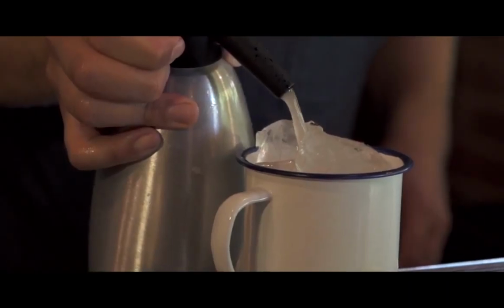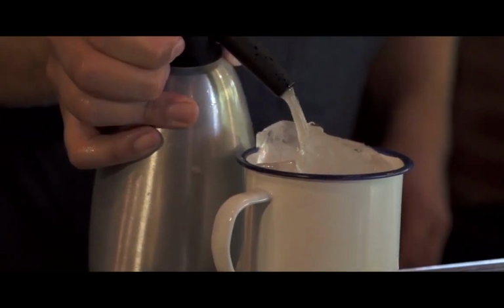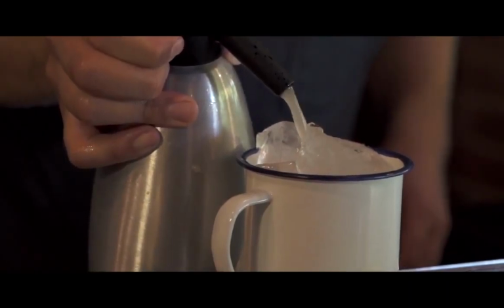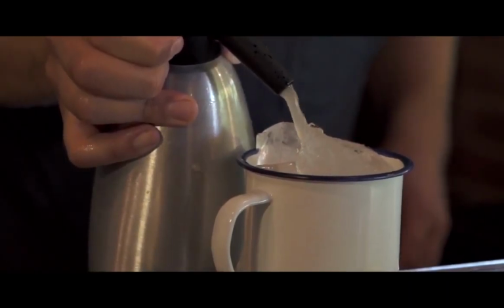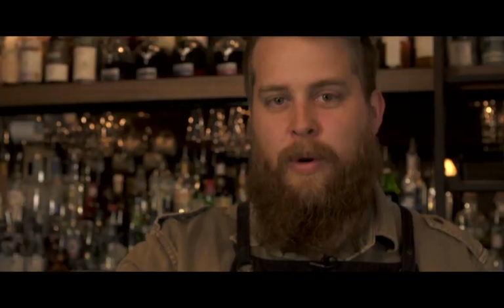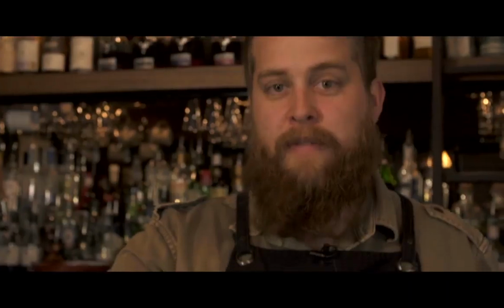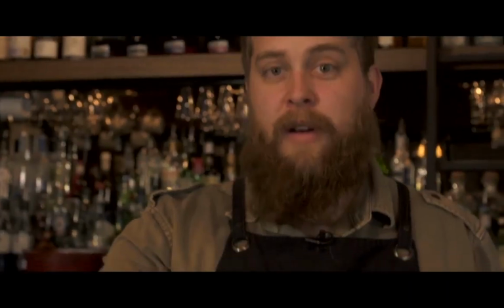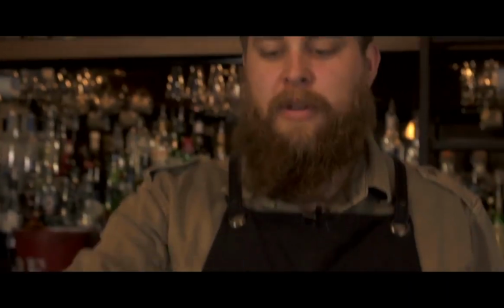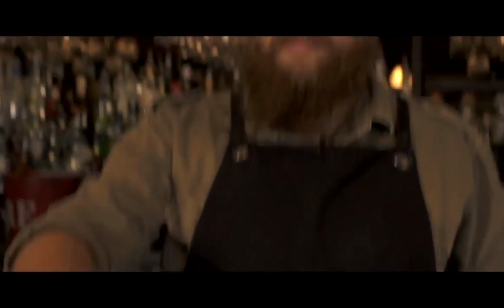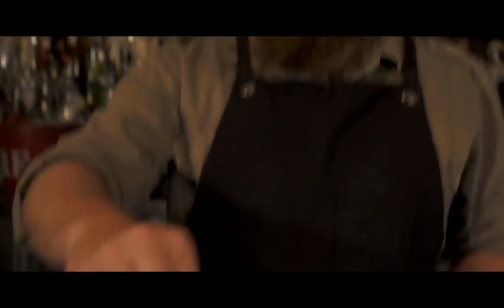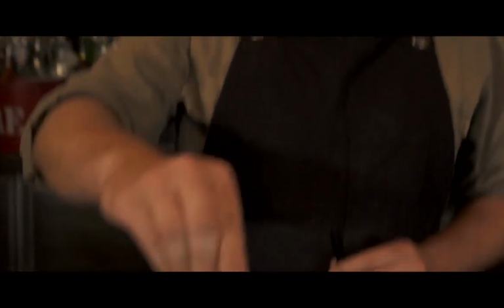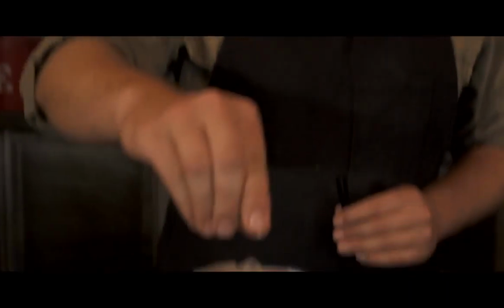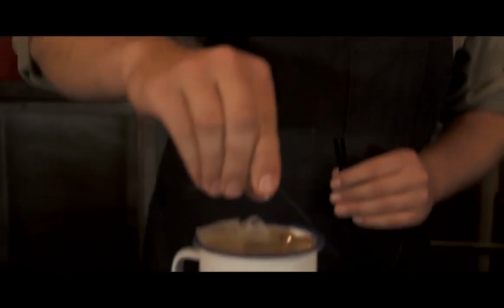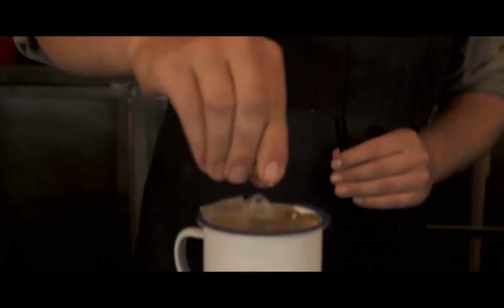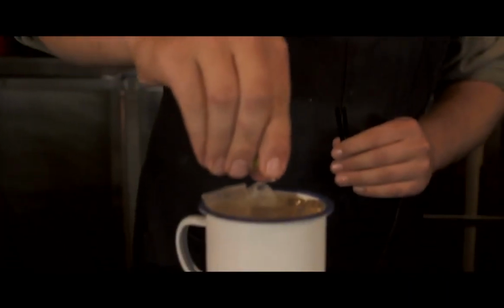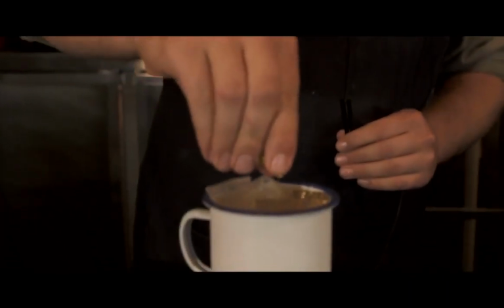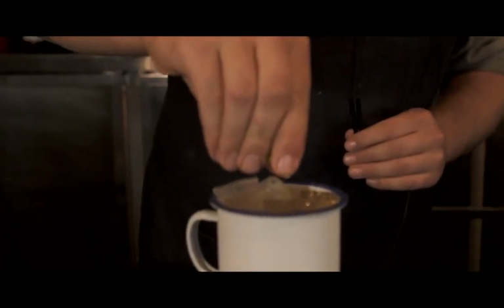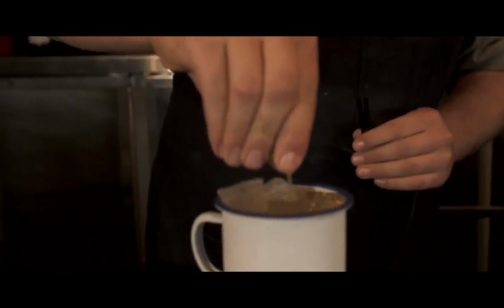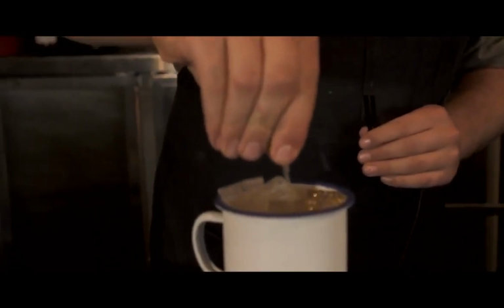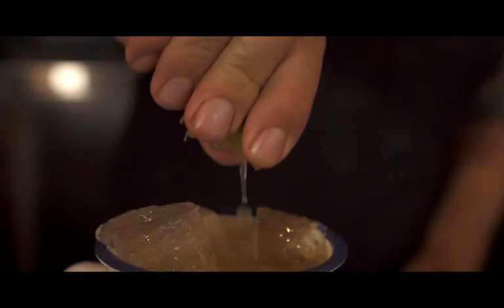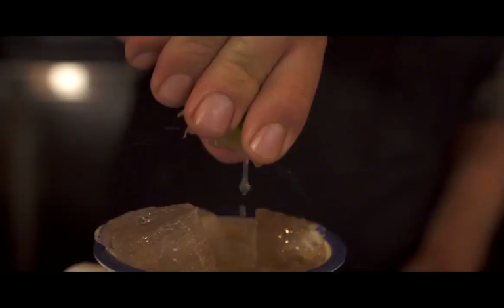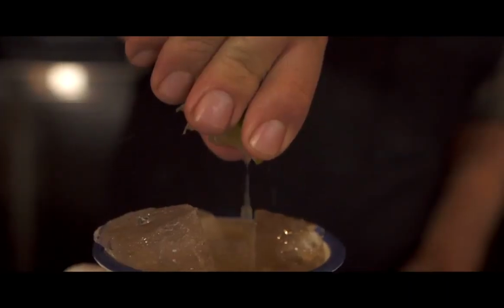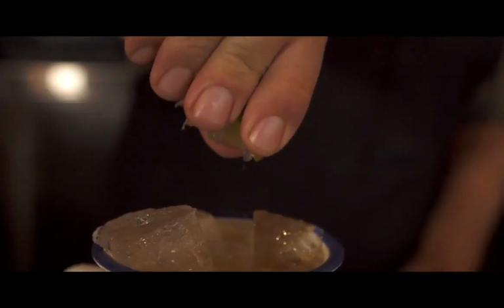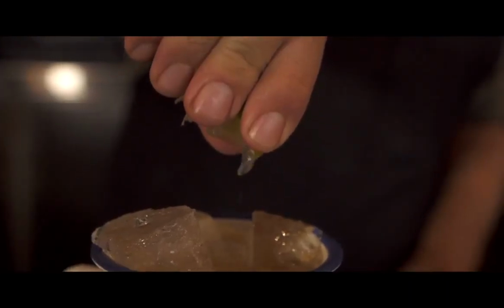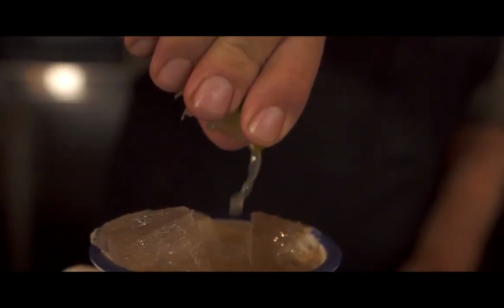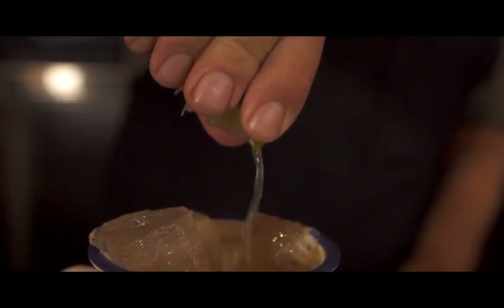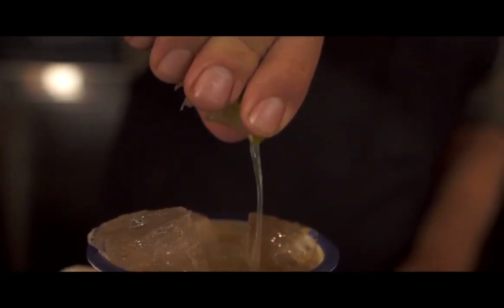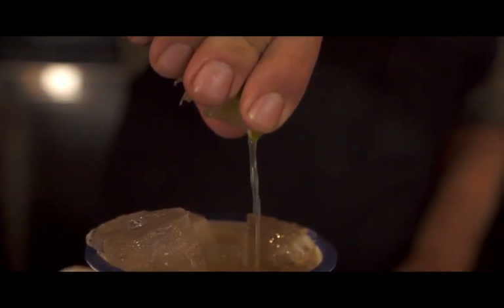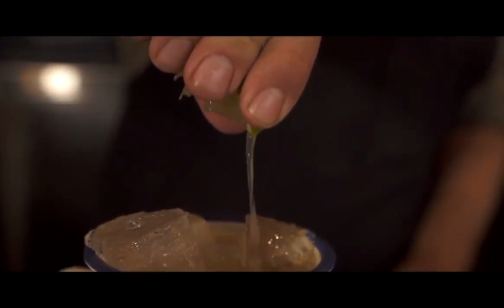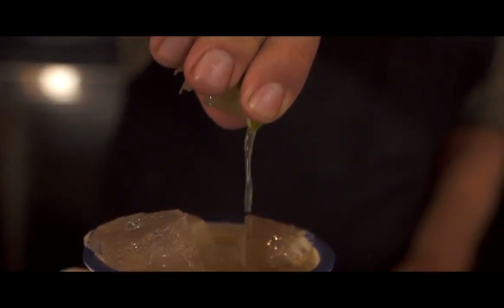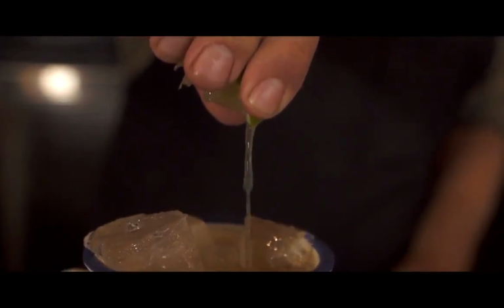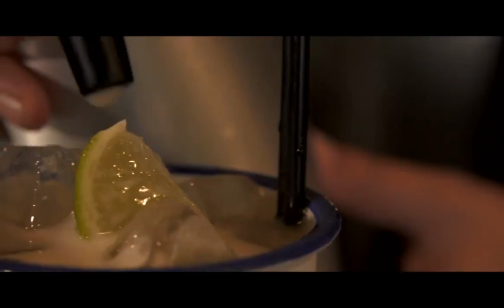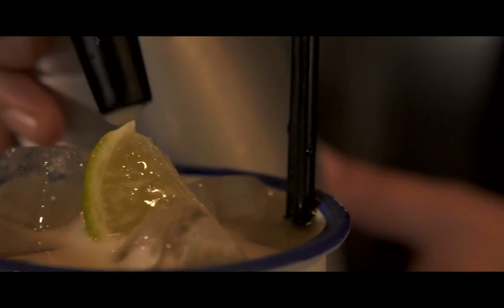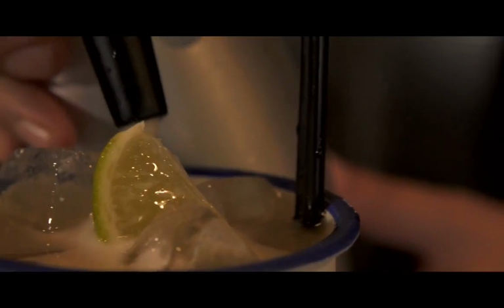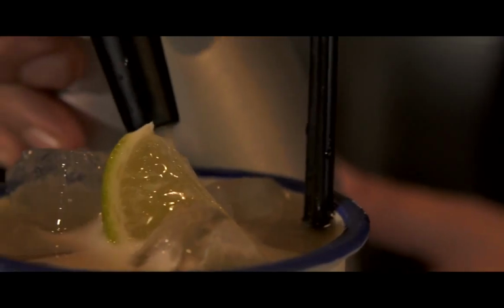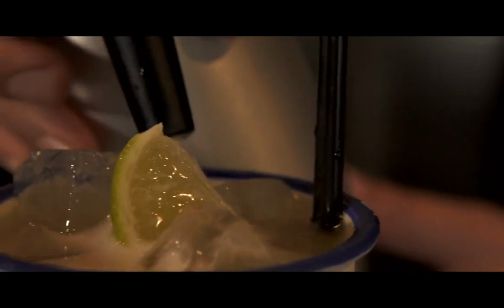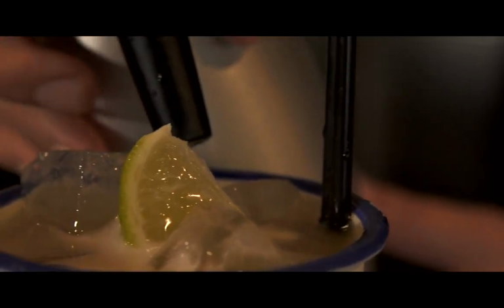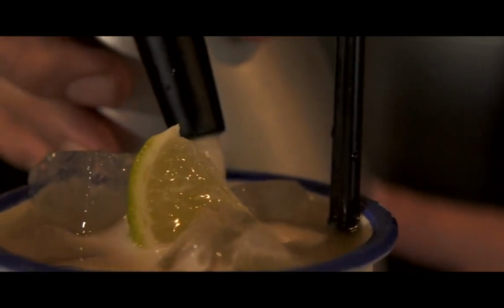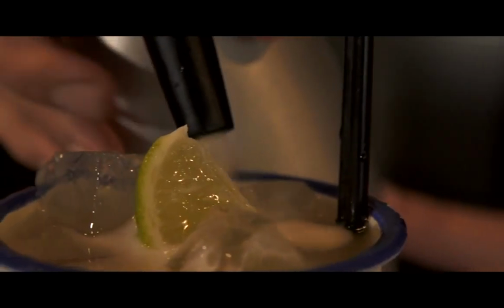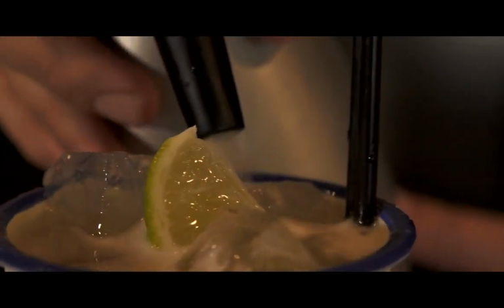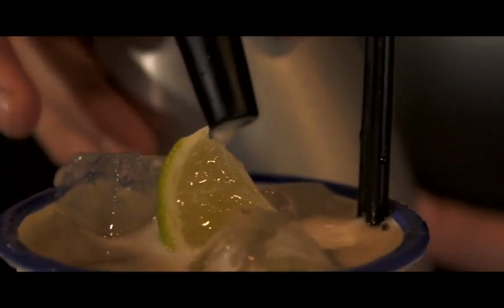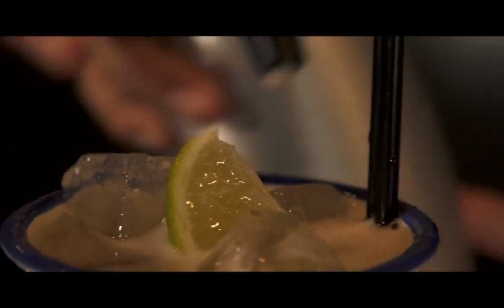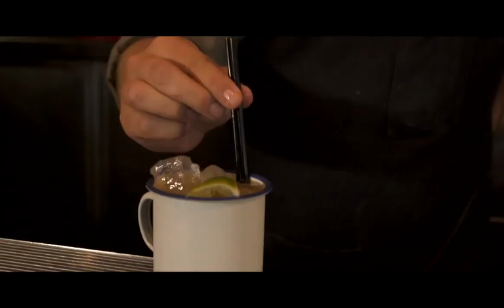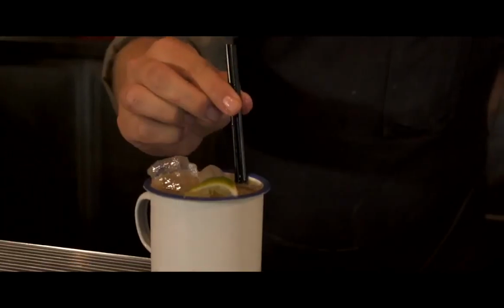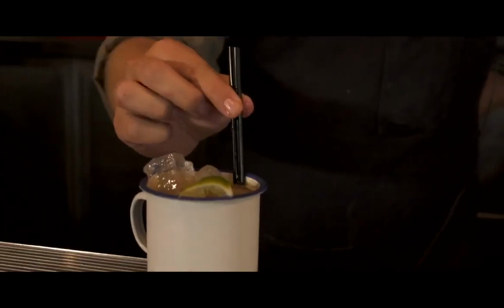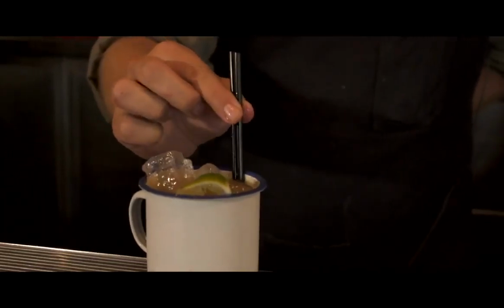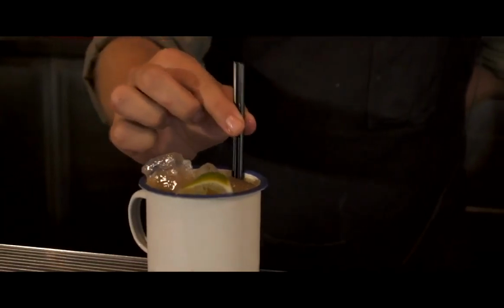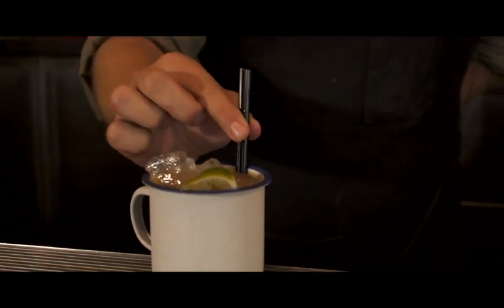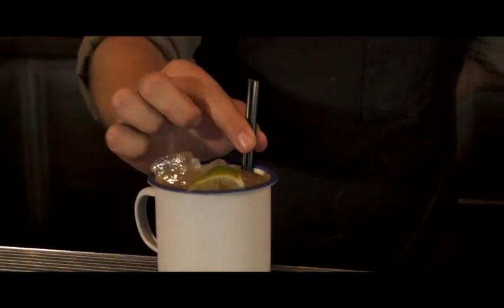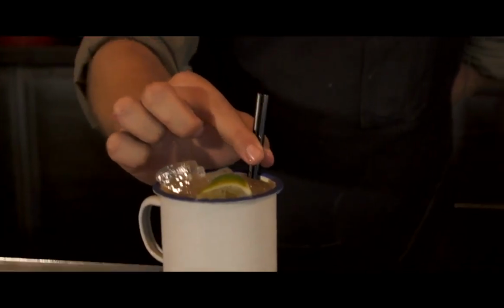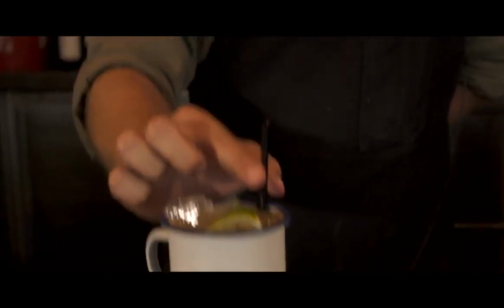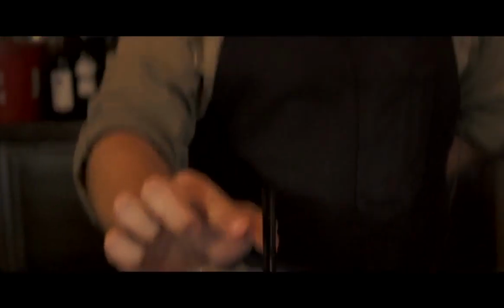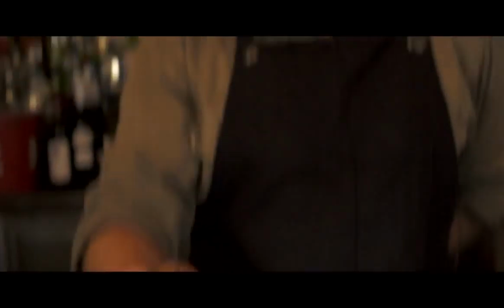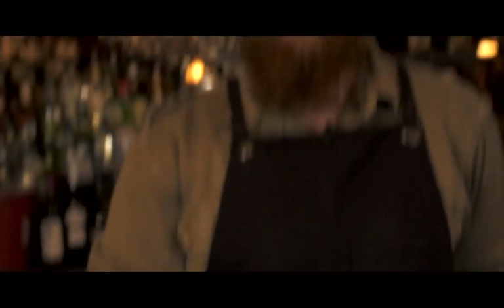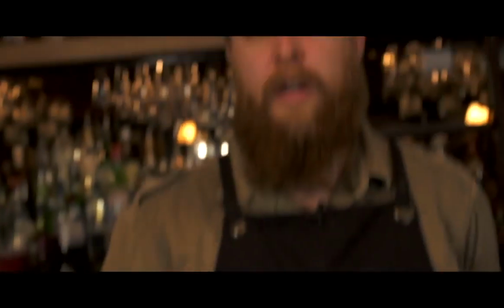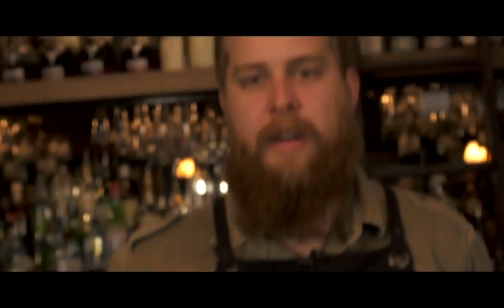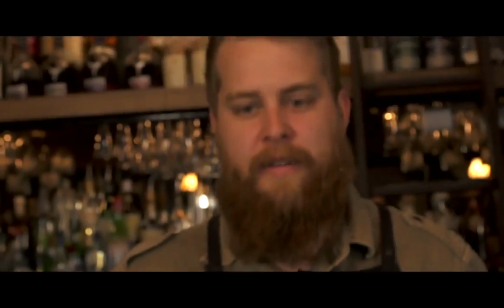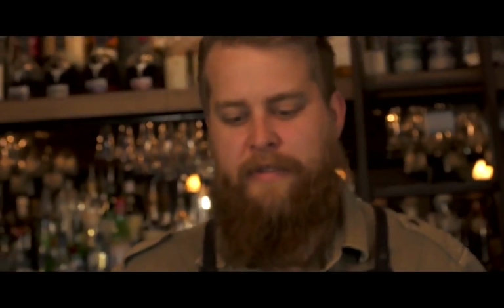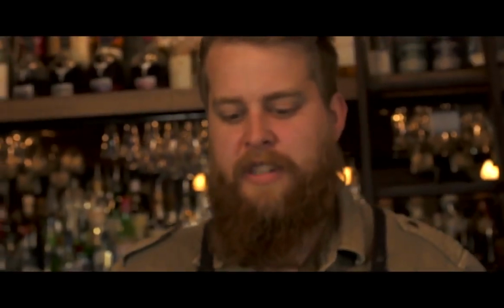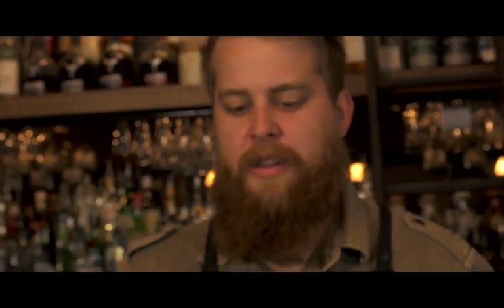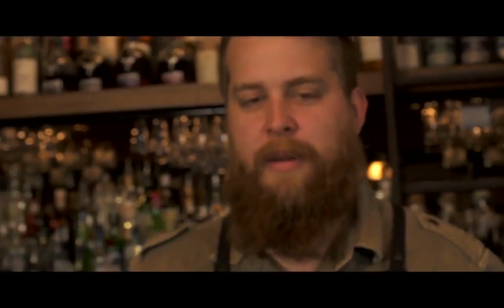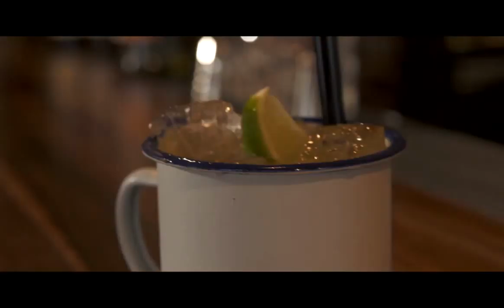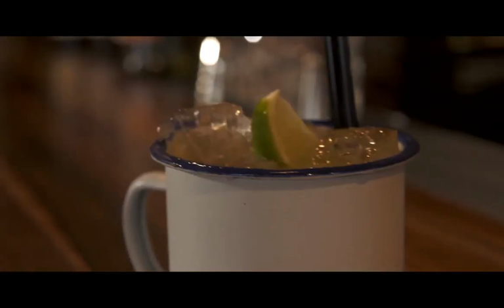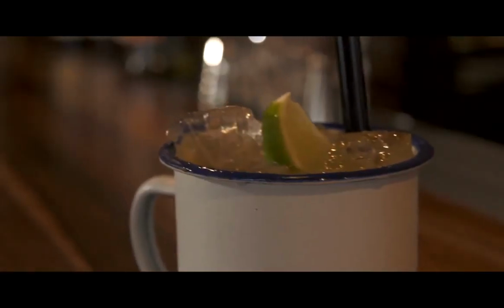This is one of our most popular cocktails, the Old Smoke. It combines the ginger soda with house-smoked spiced rum, honey water and fresh lime juice.